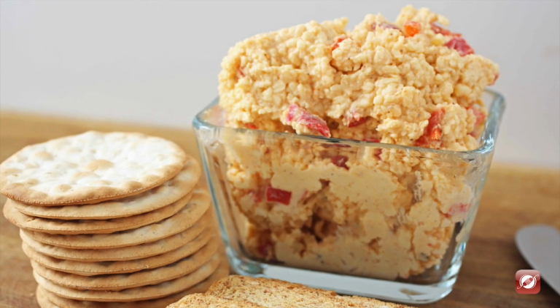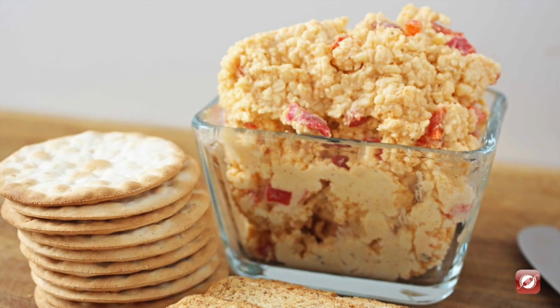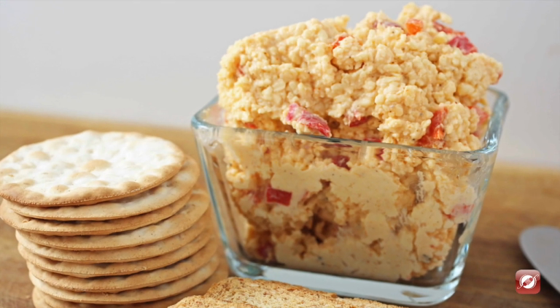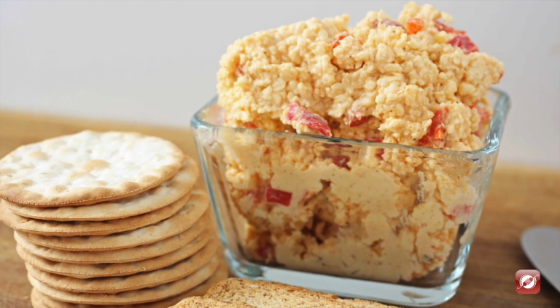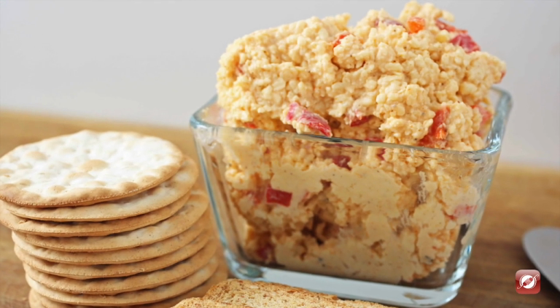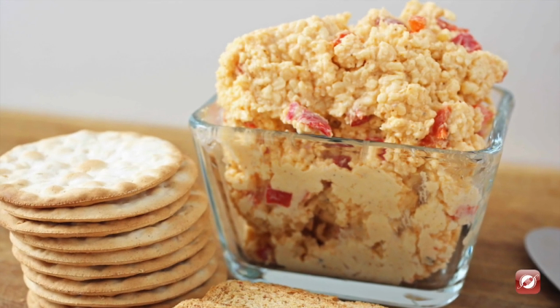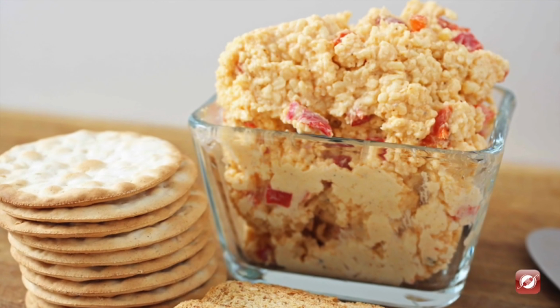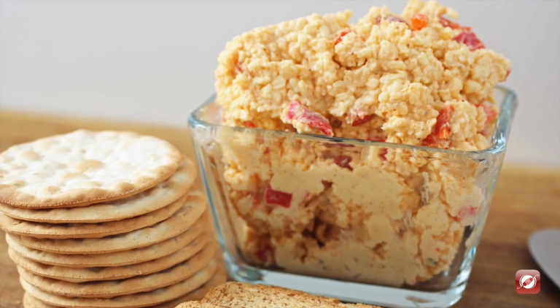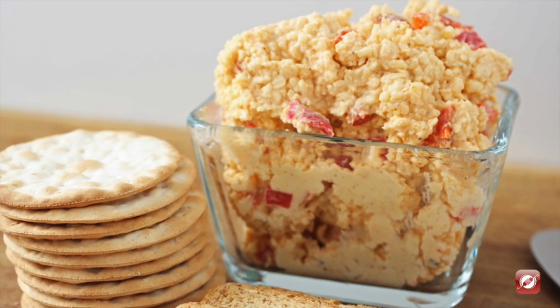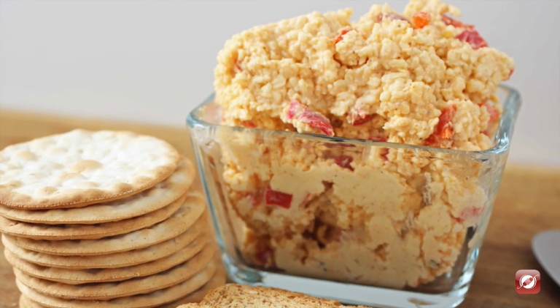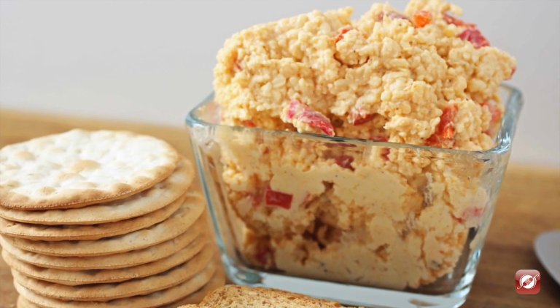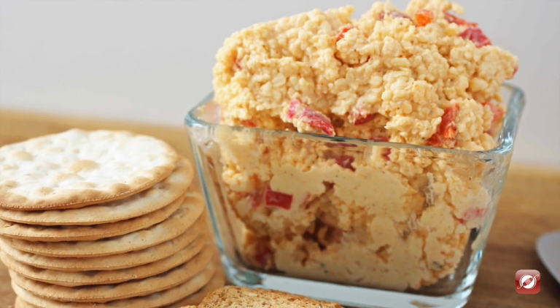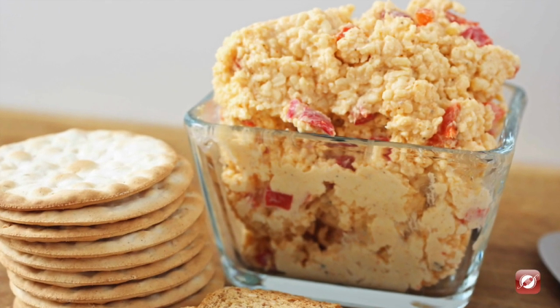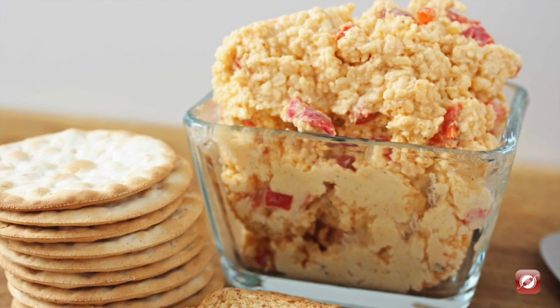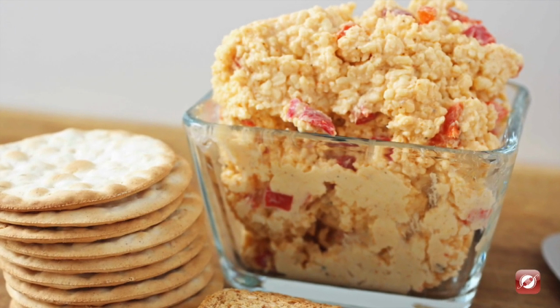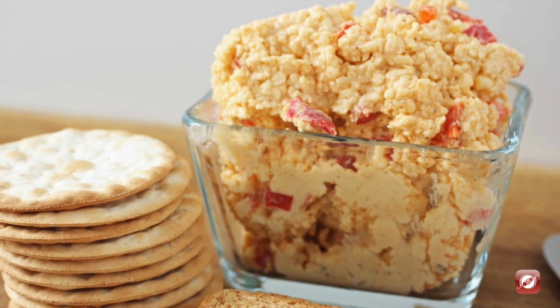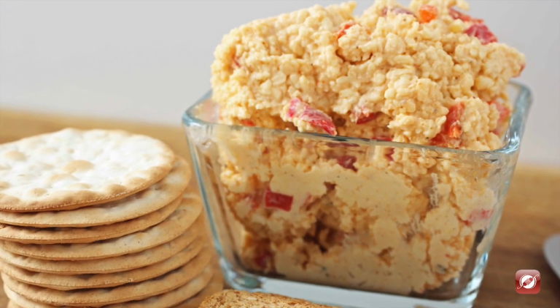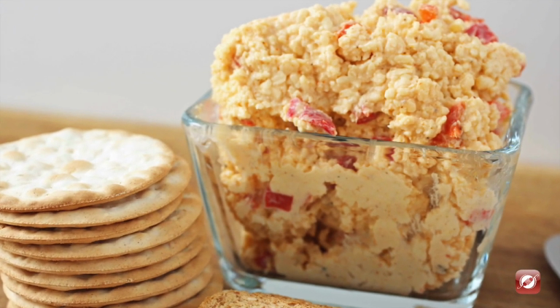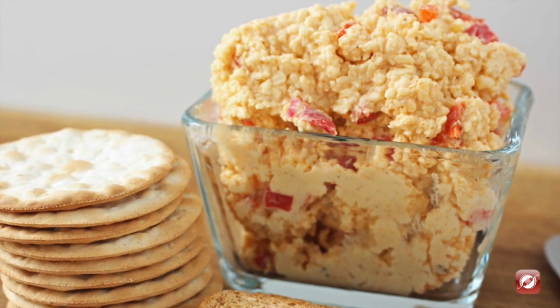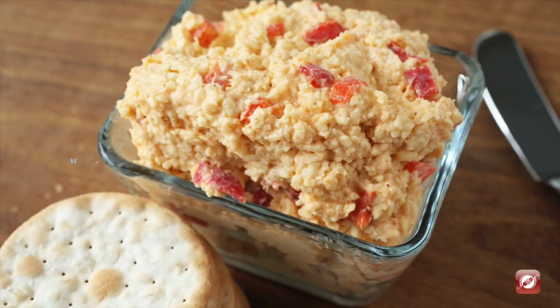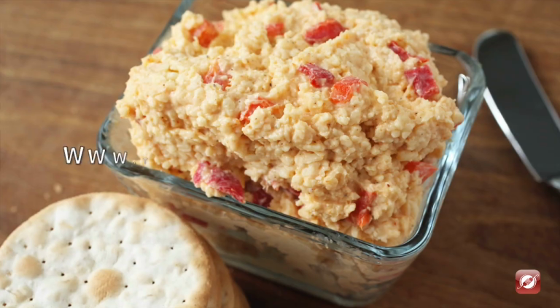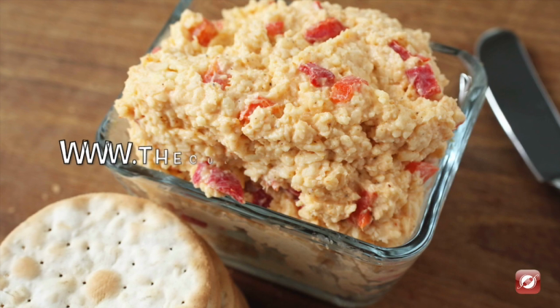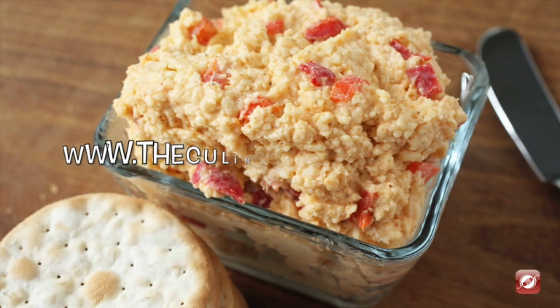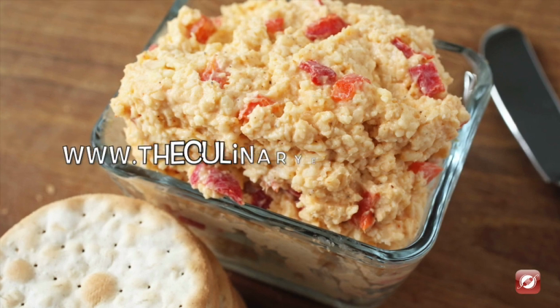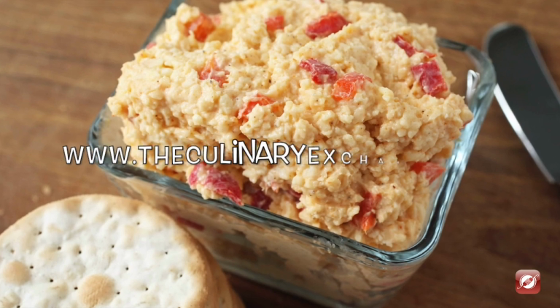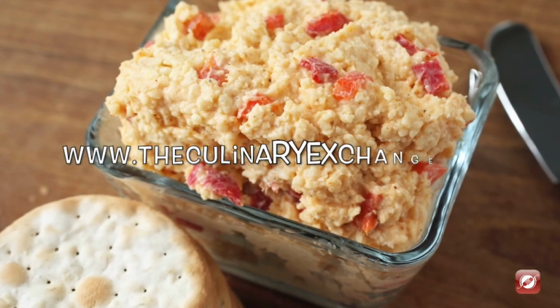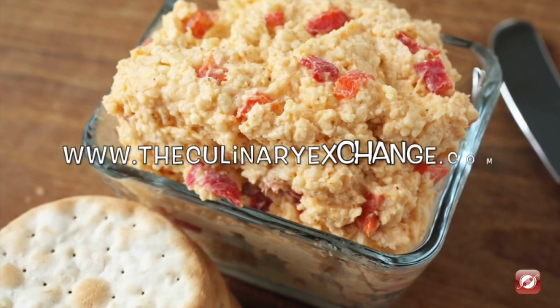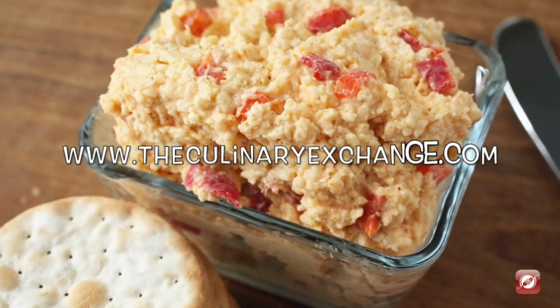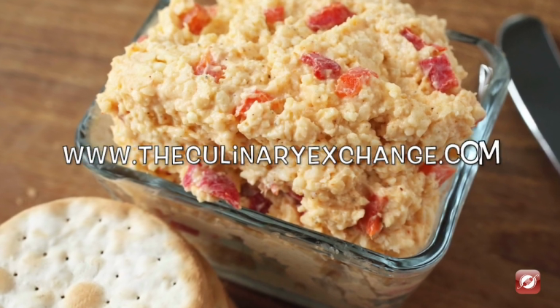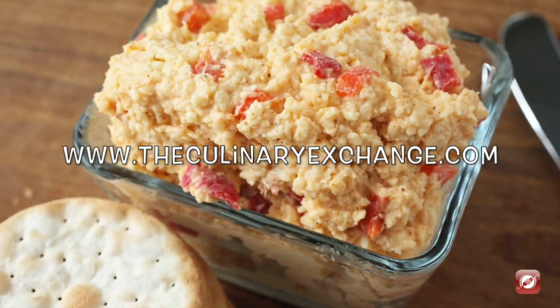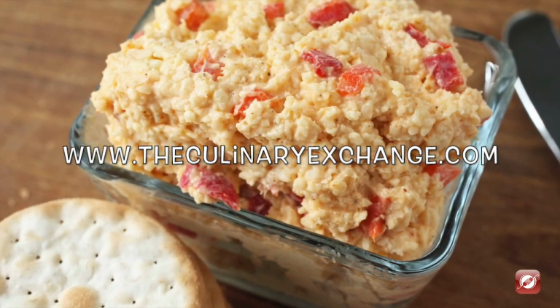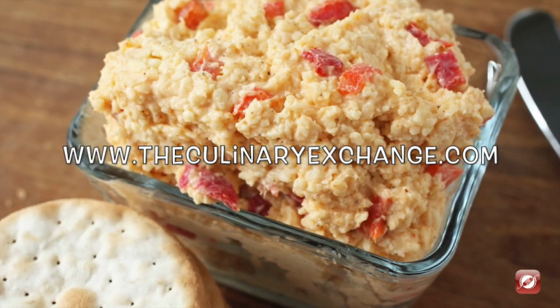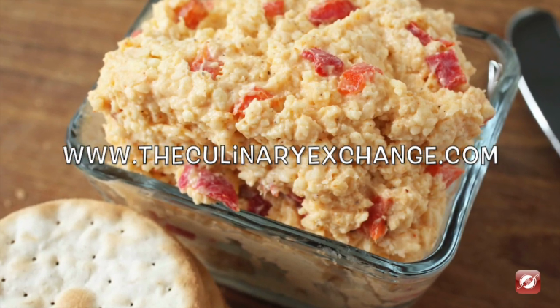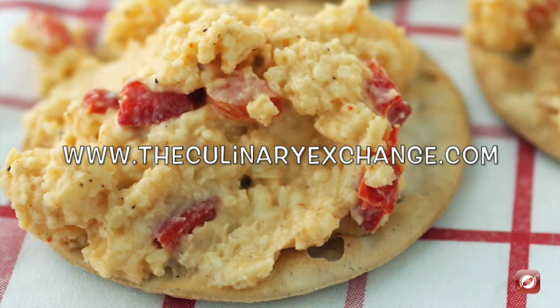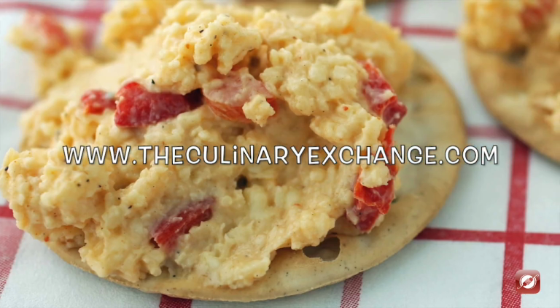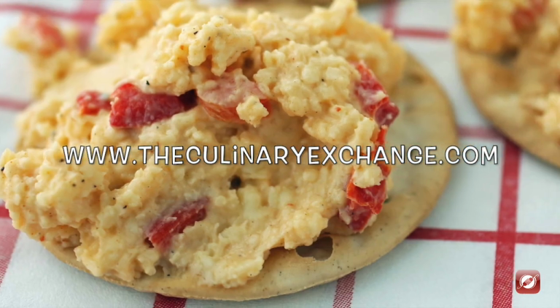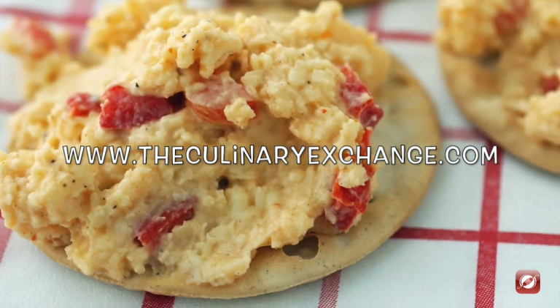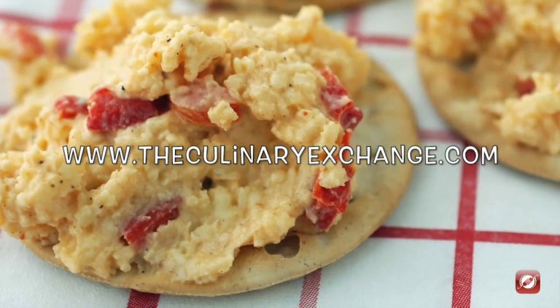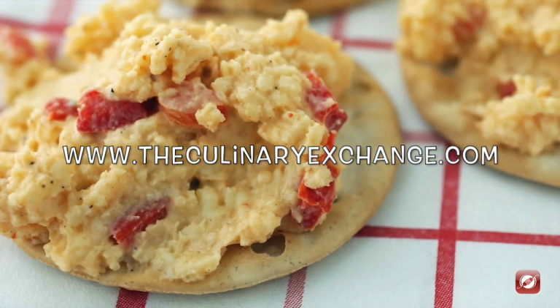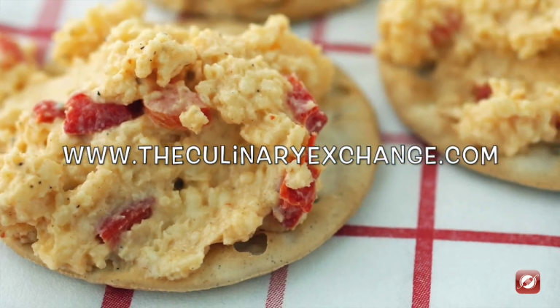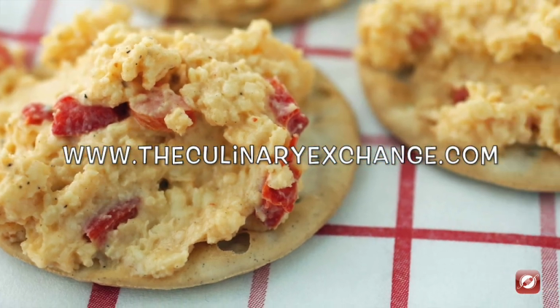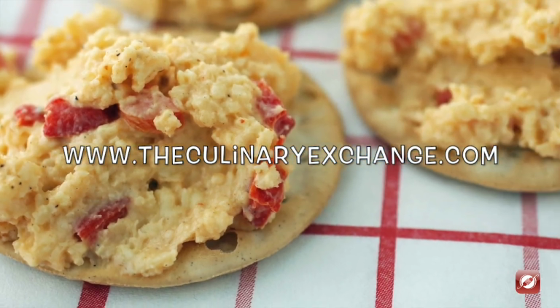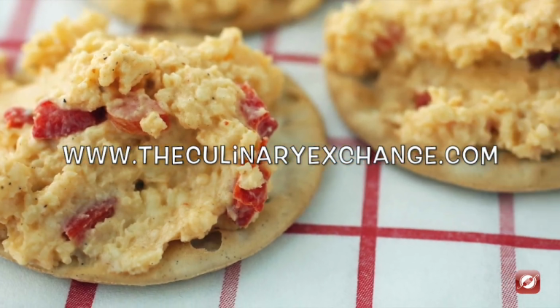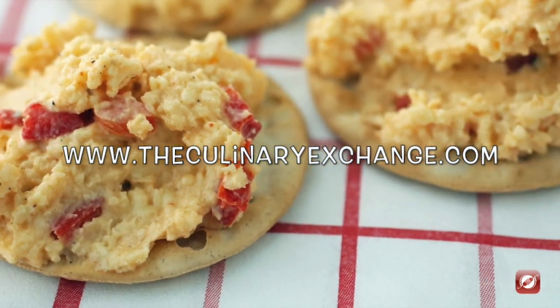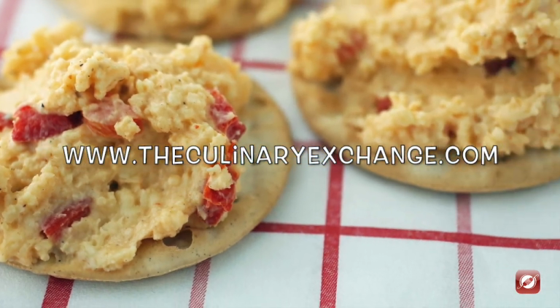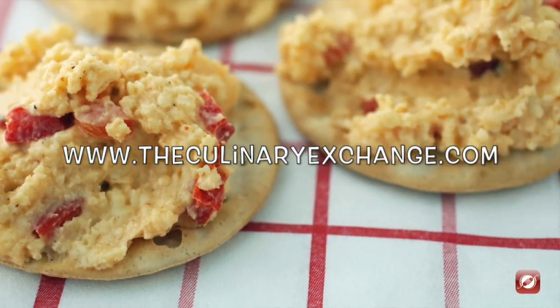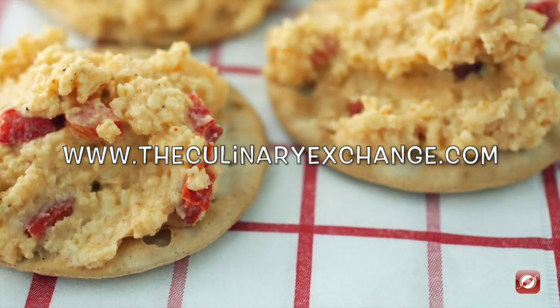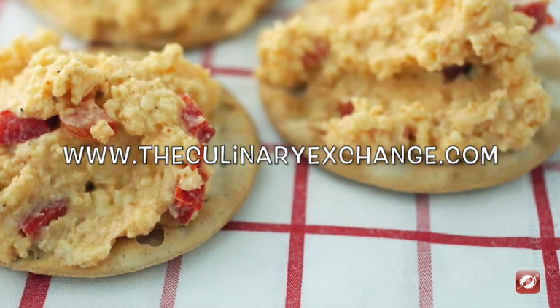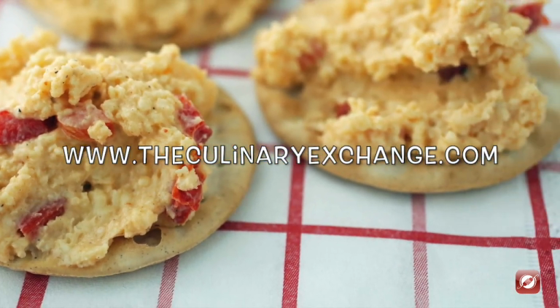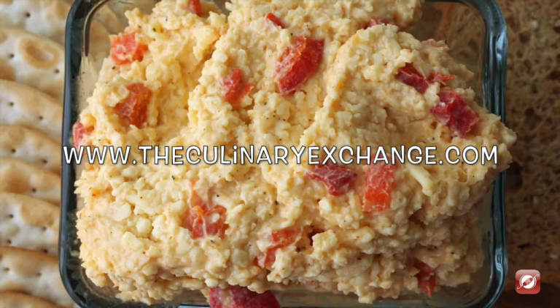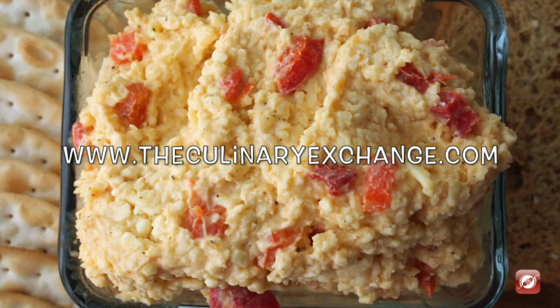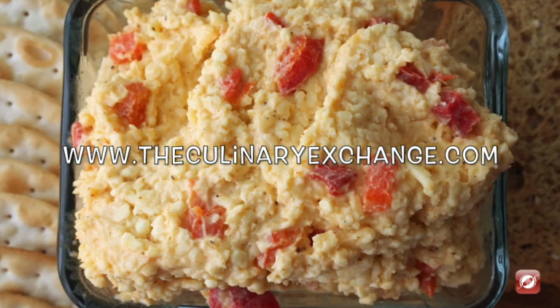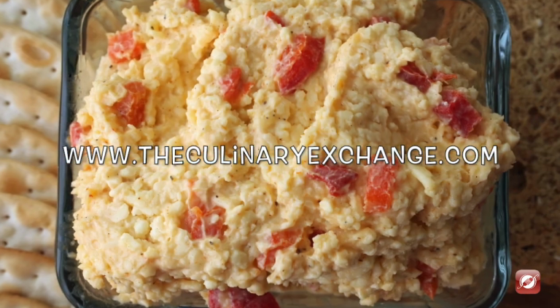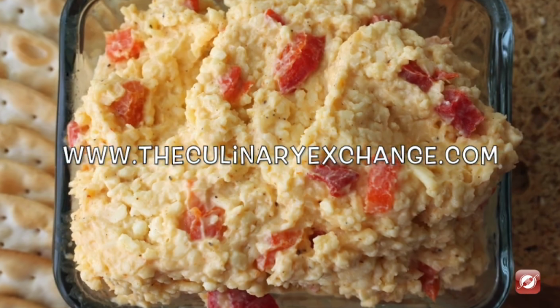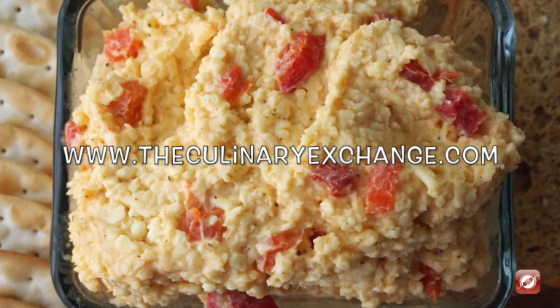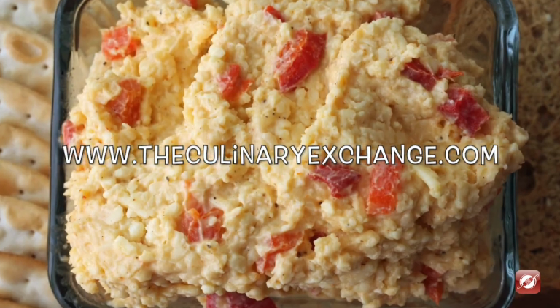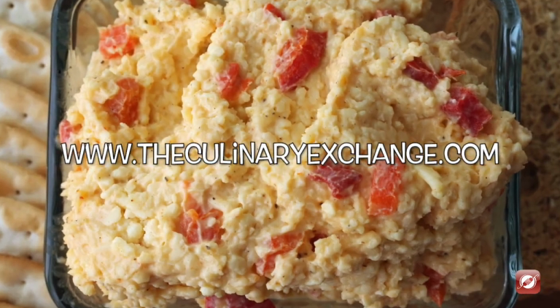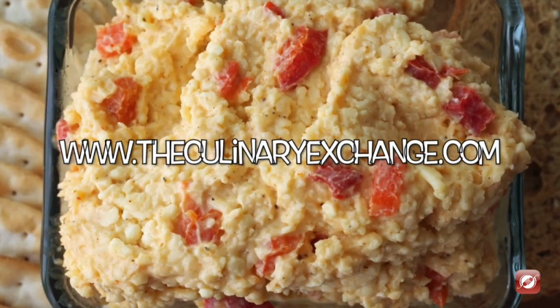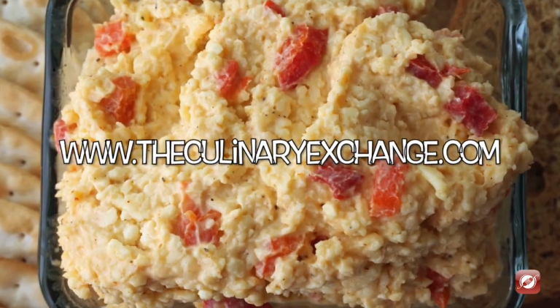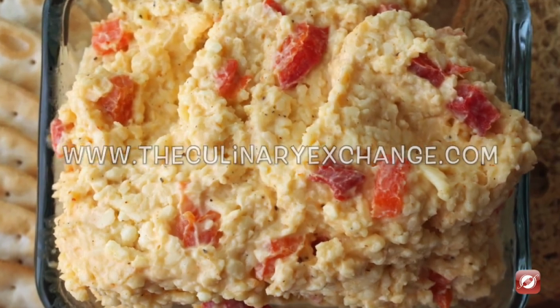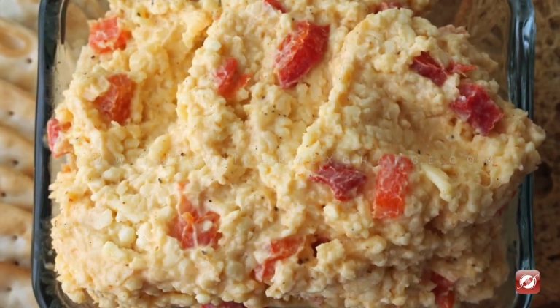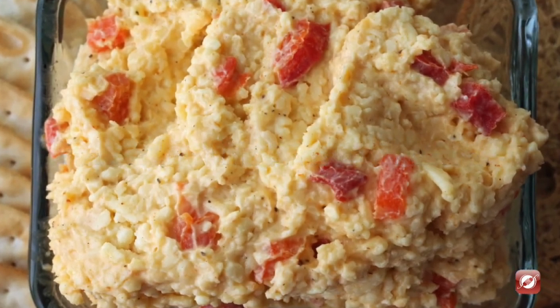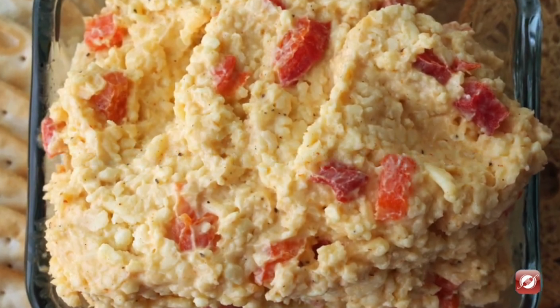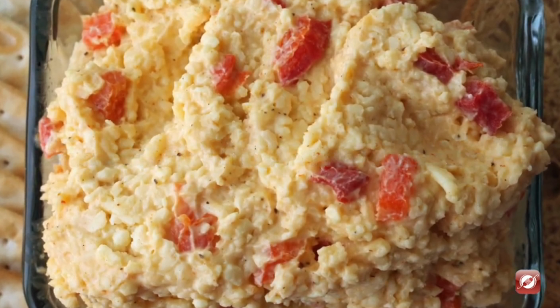And there you have it, that's how you make pimento cheese. For more great recipes and cooking tips come visit us at thecculinaryexchange.com. I'm Matthew, thanks for watching.